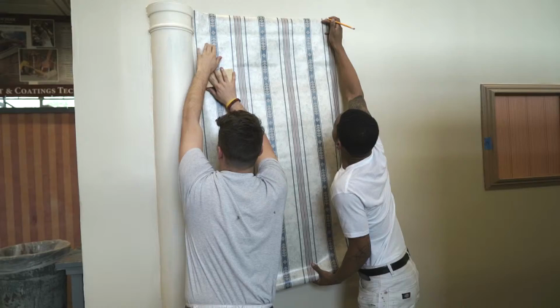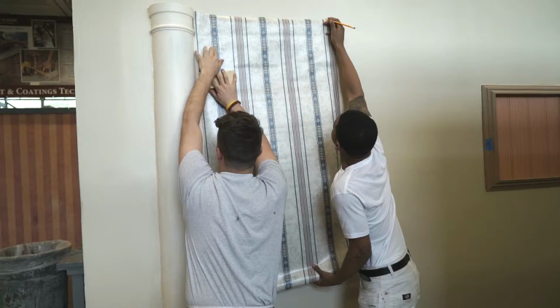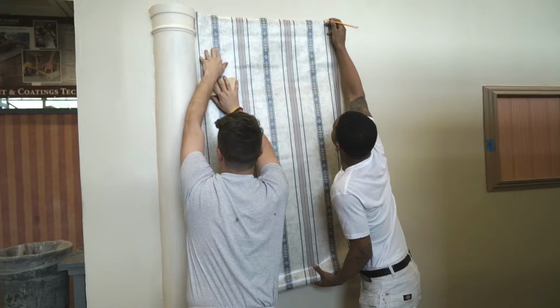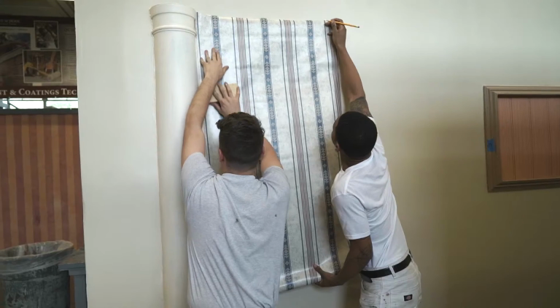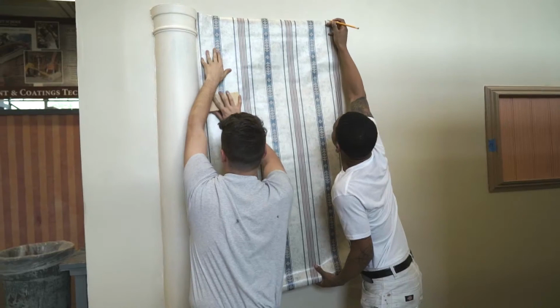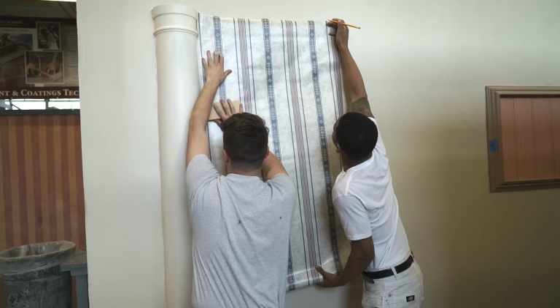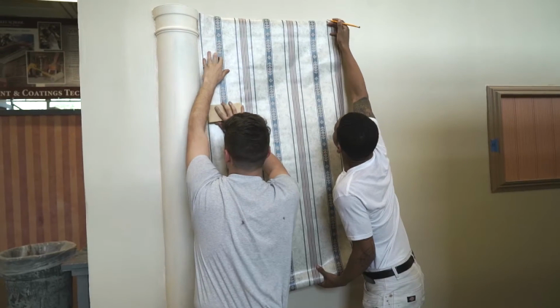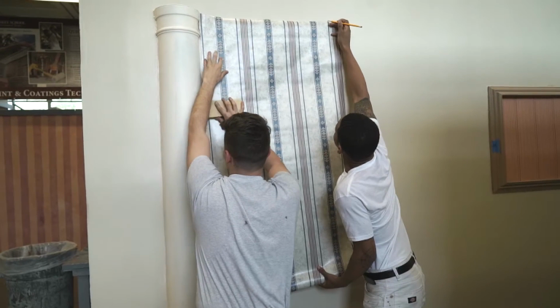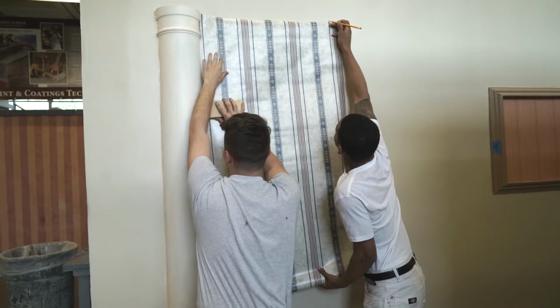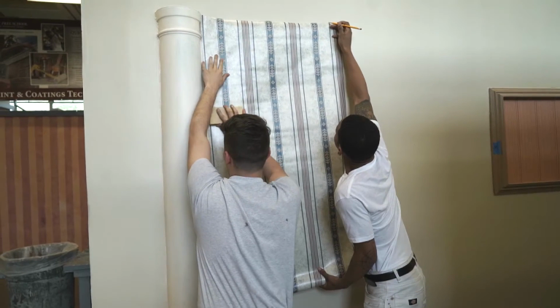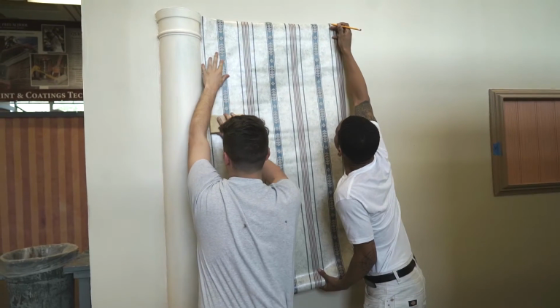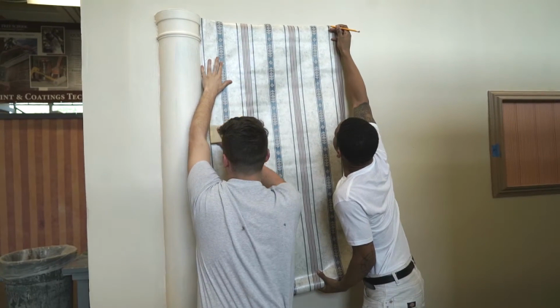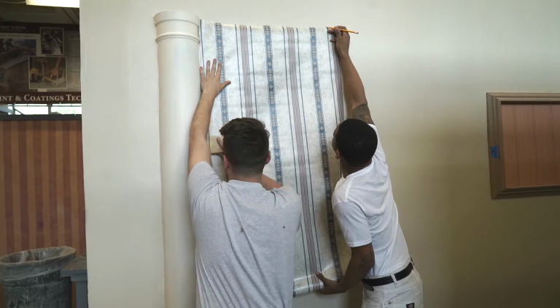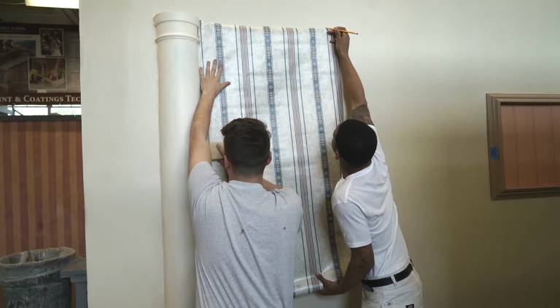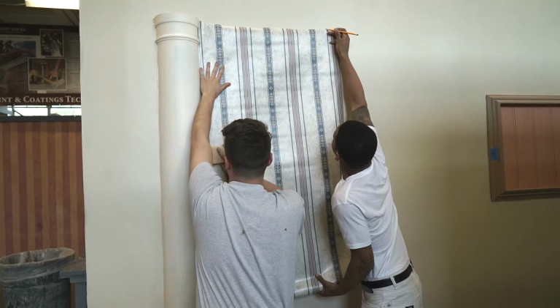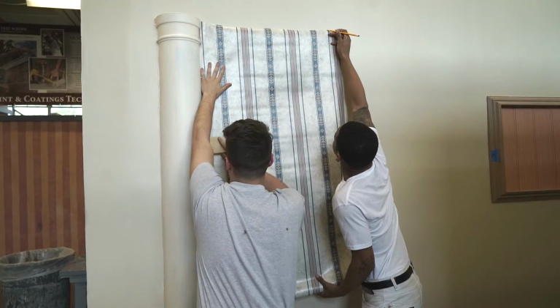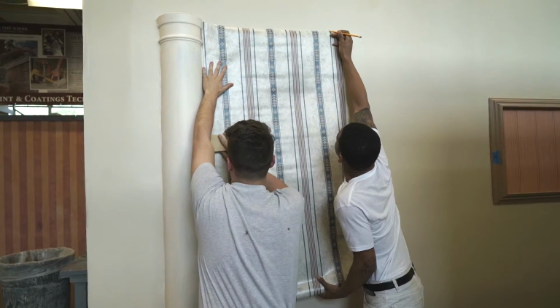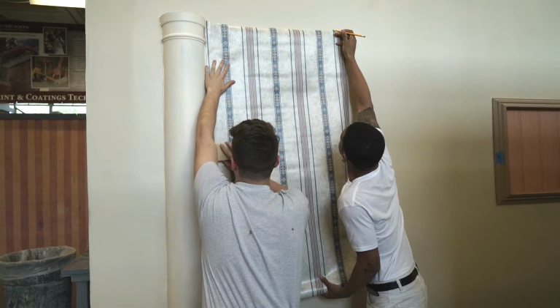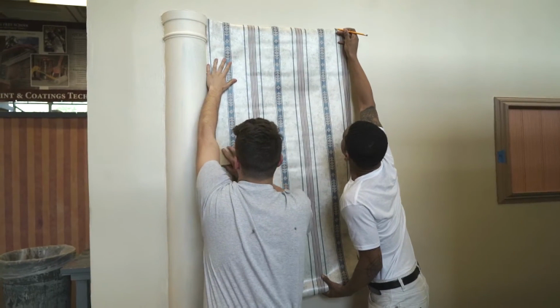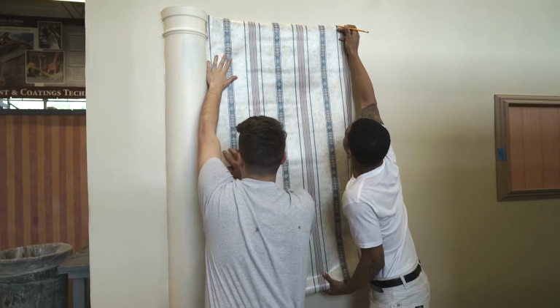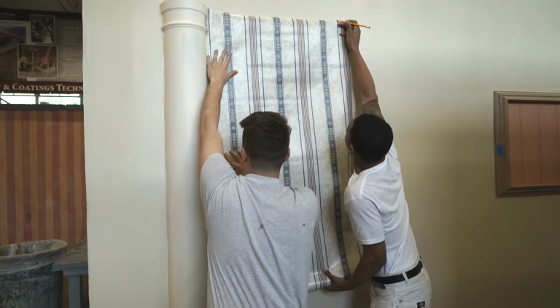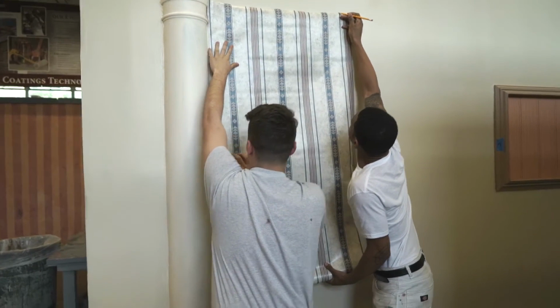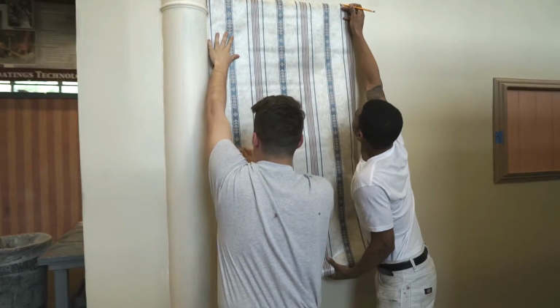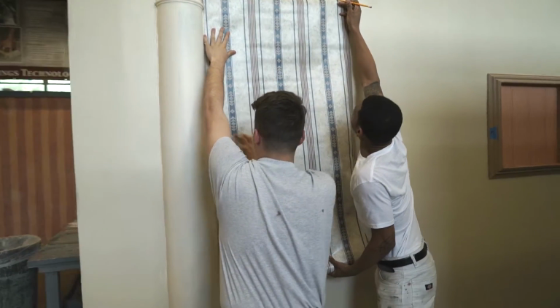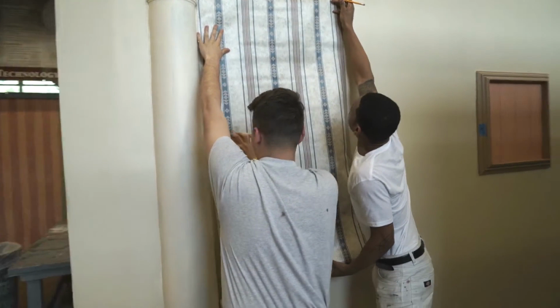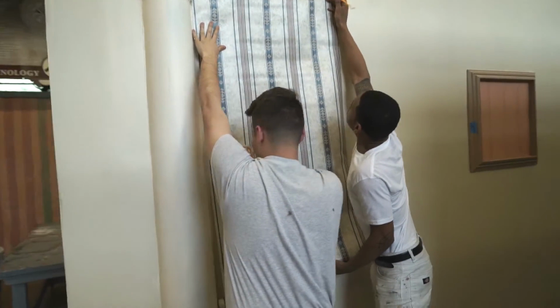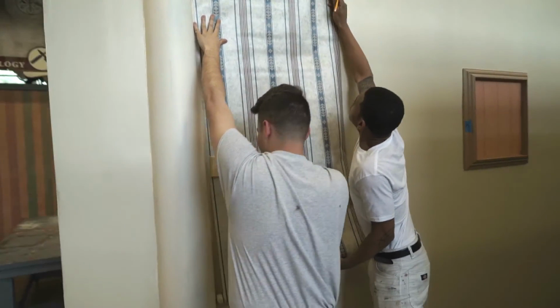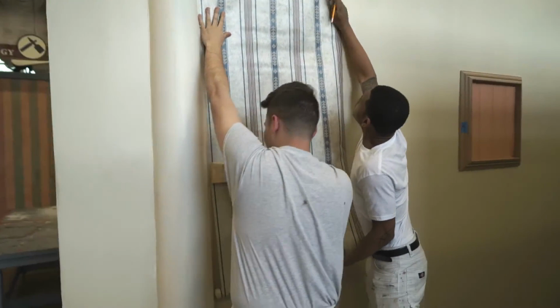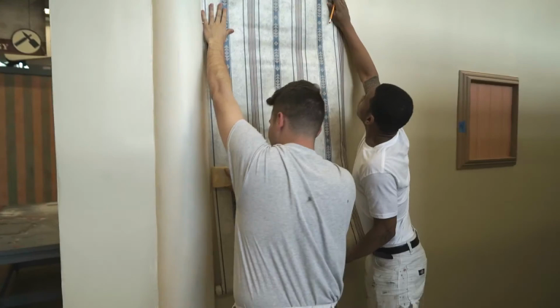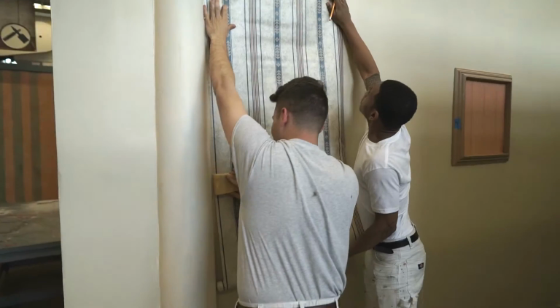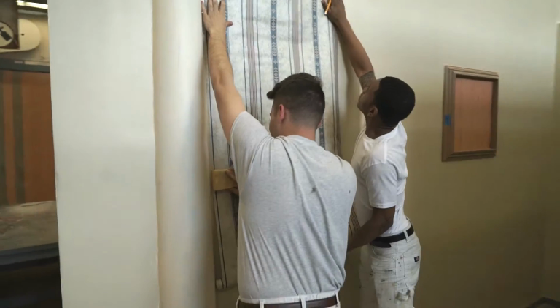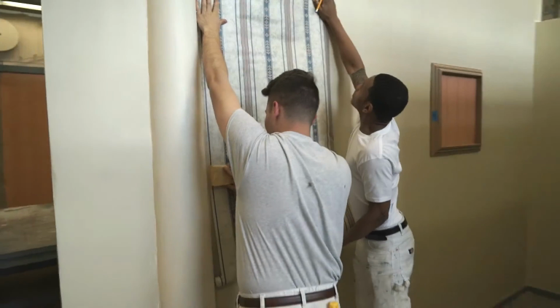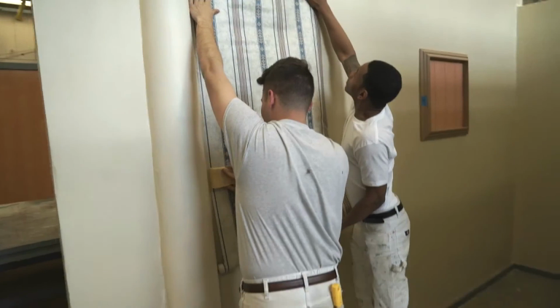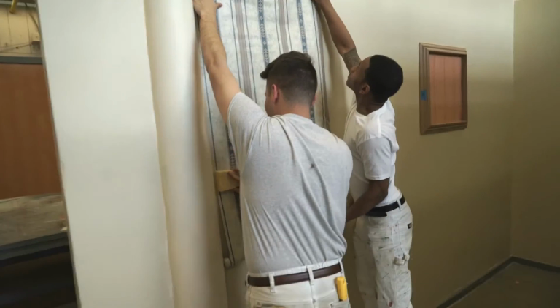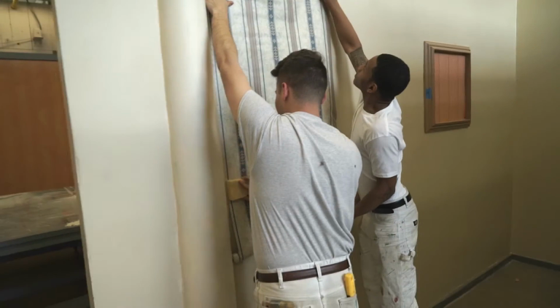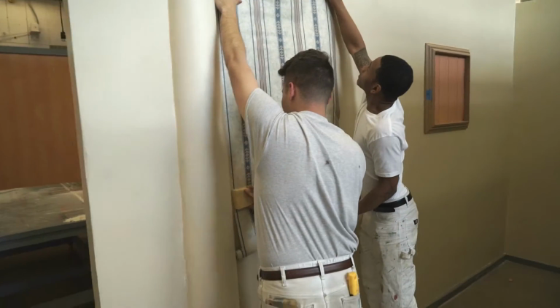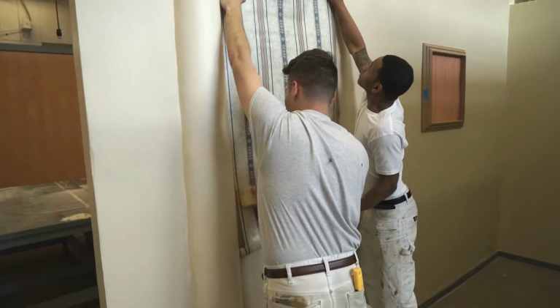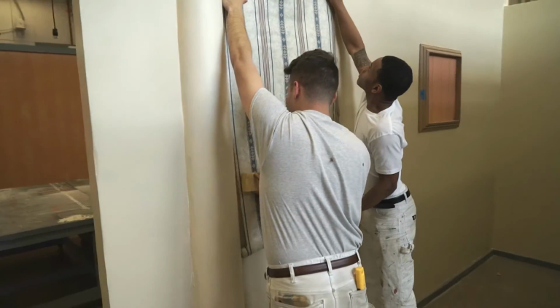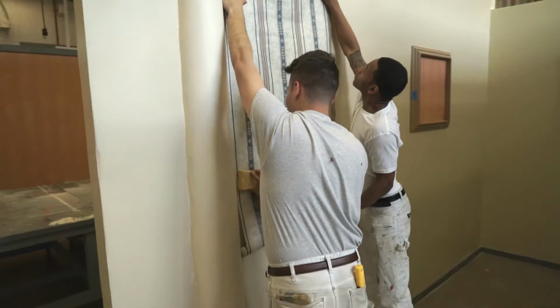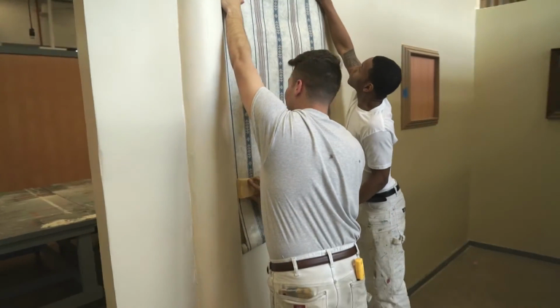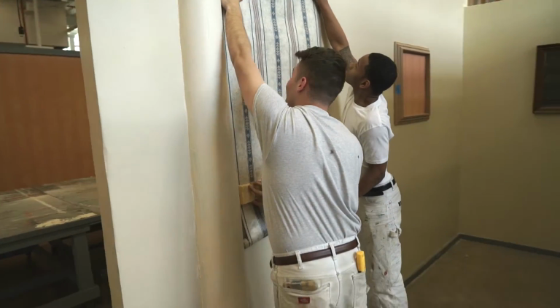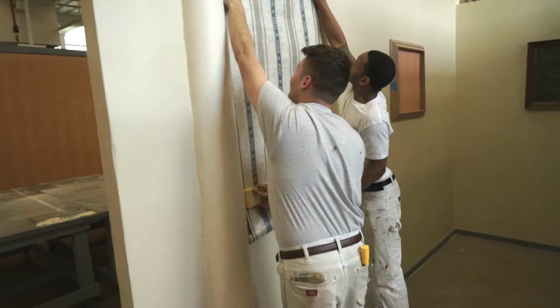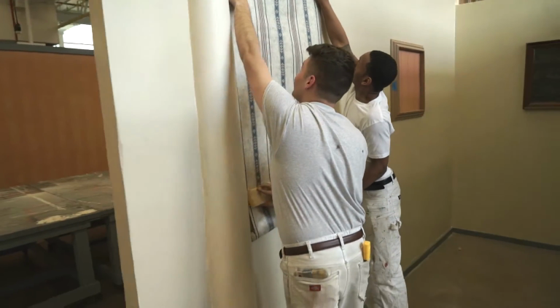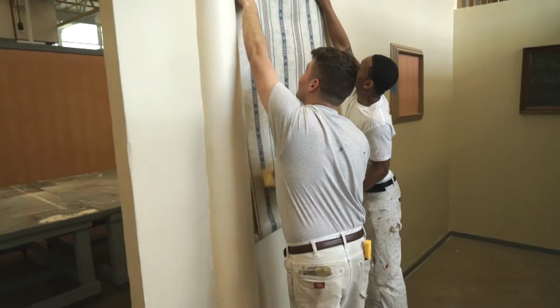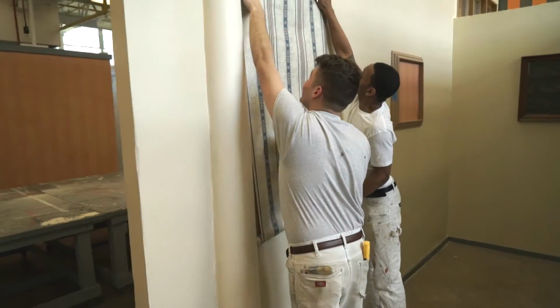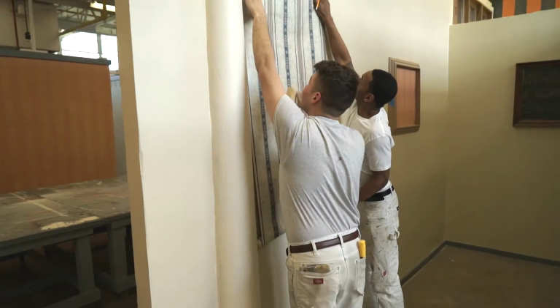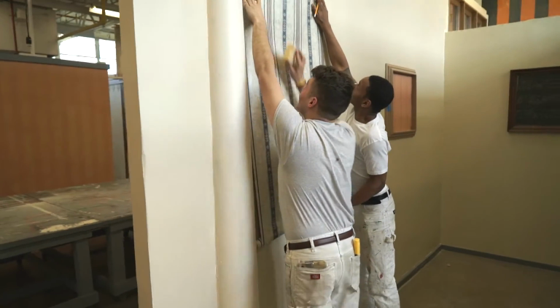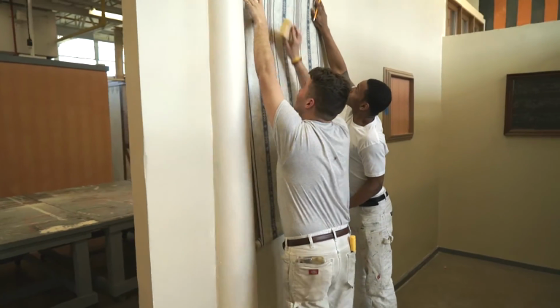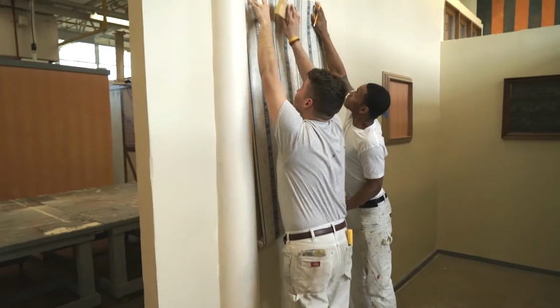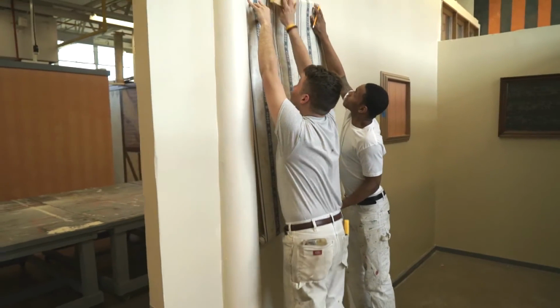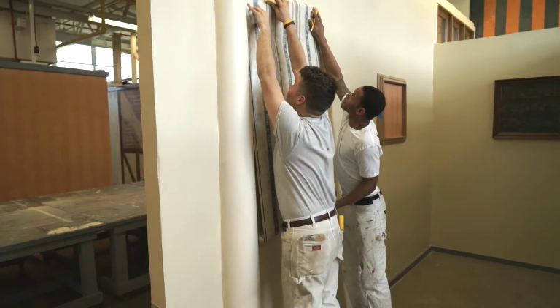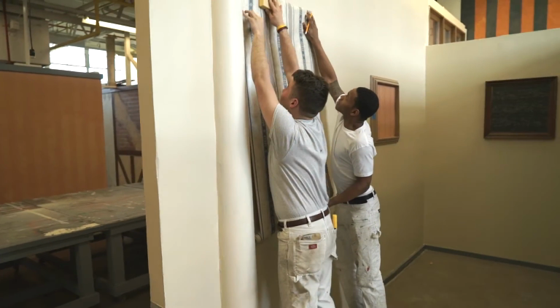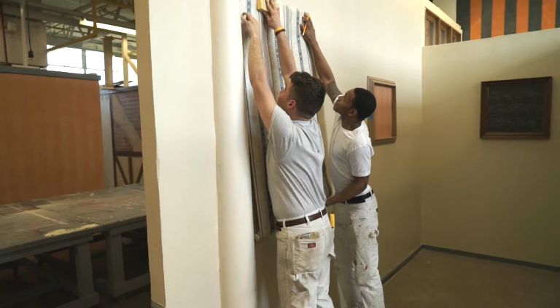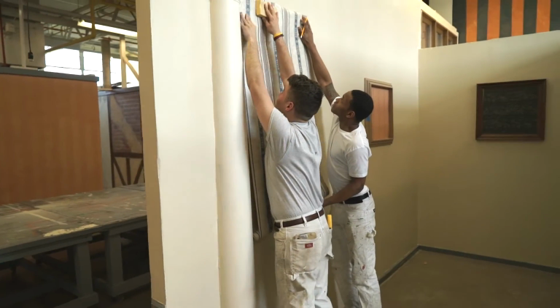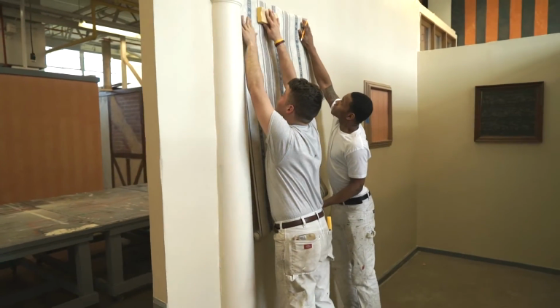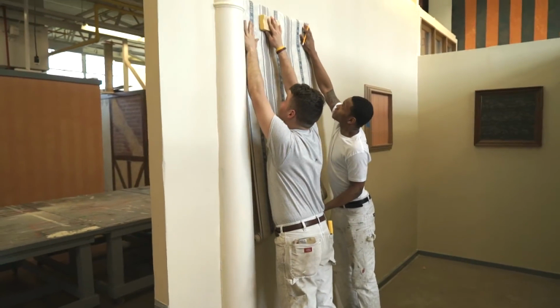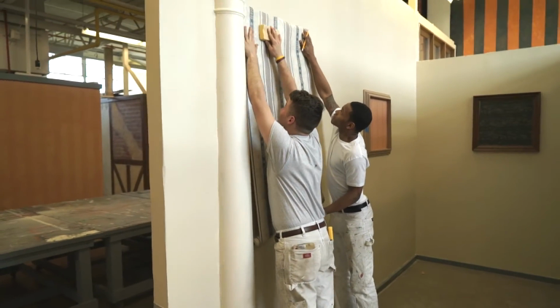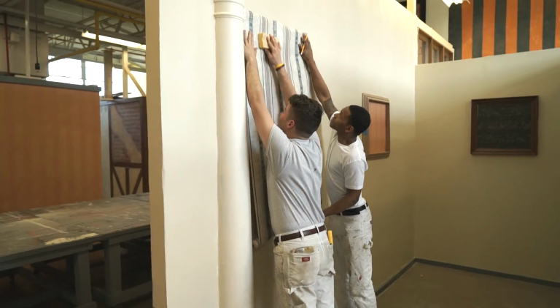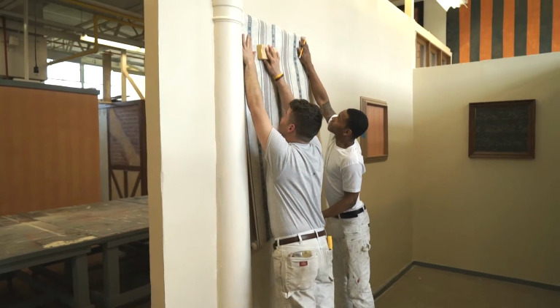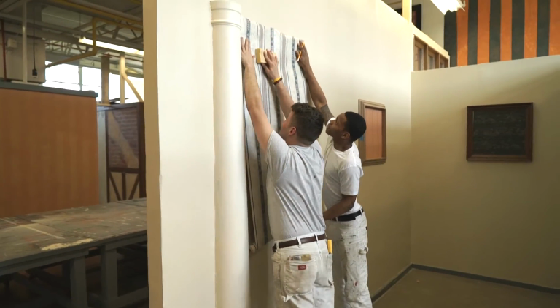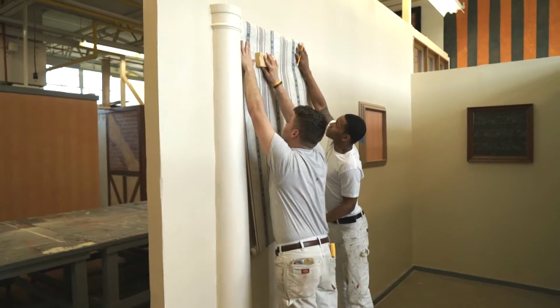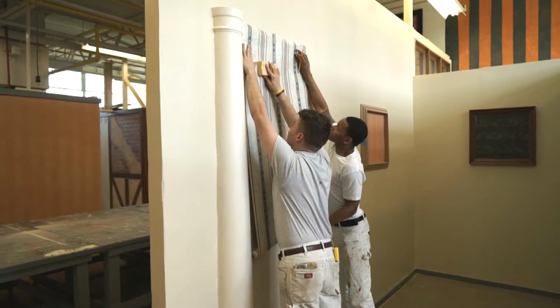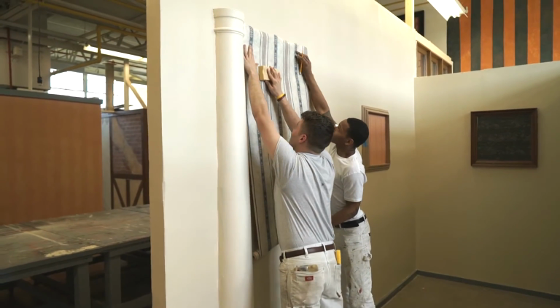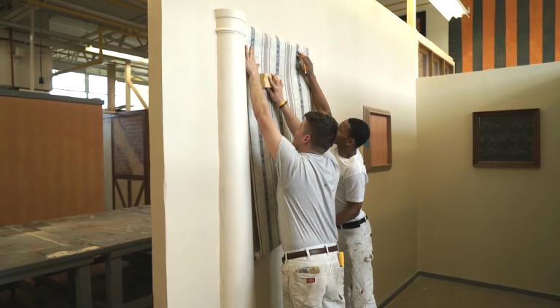We teach them wallpapering — how to hang it, what kind of materials there are, how to prep walls.